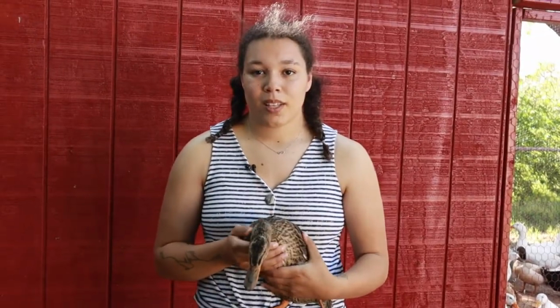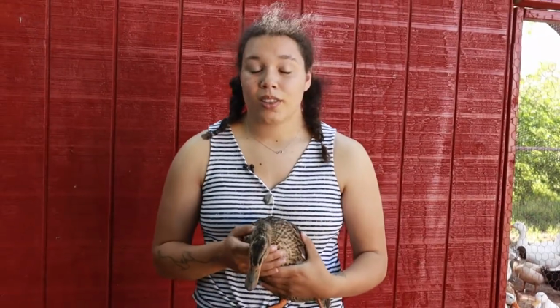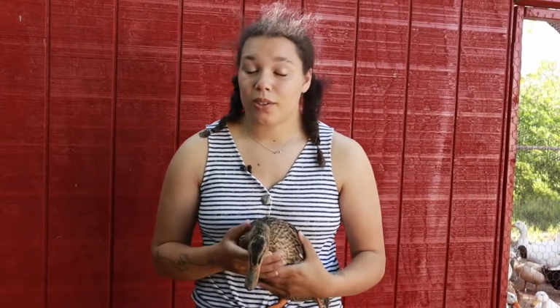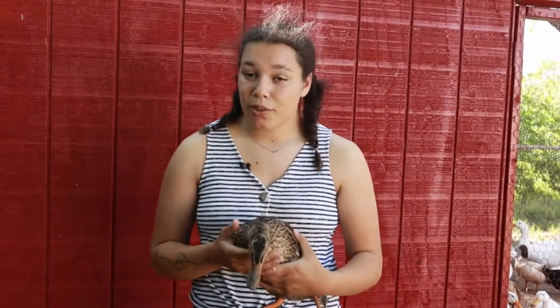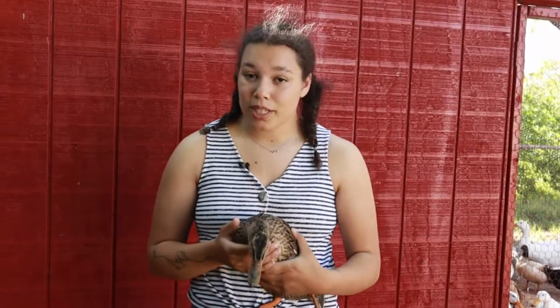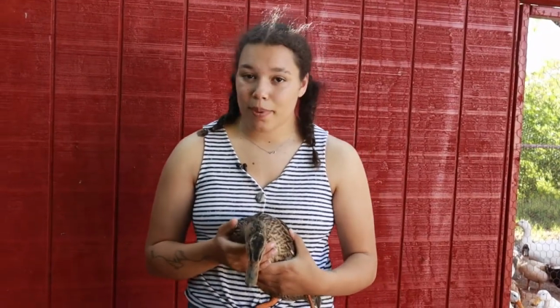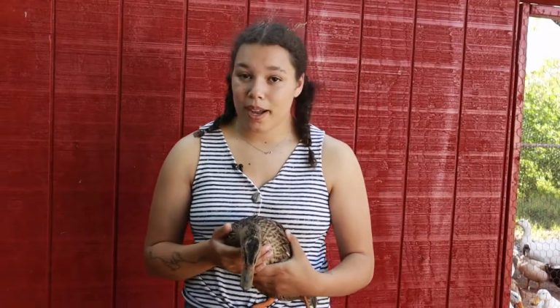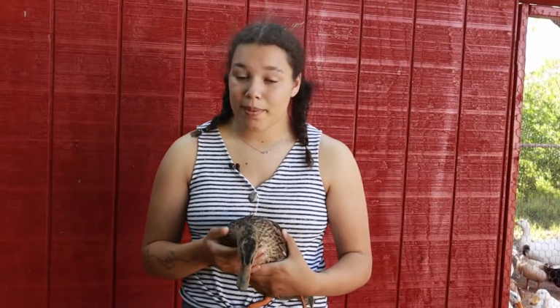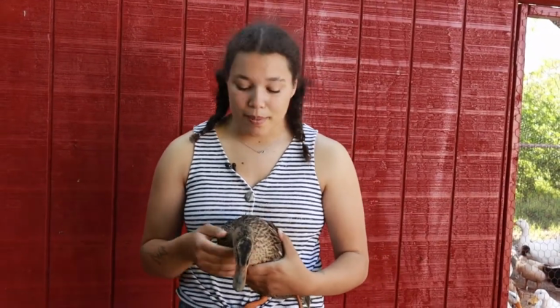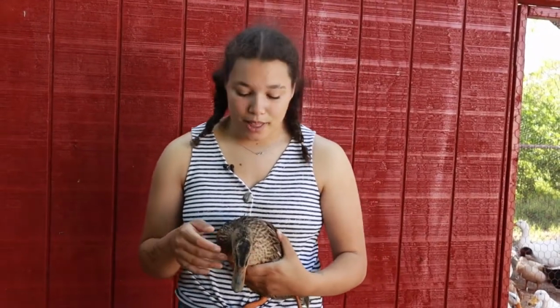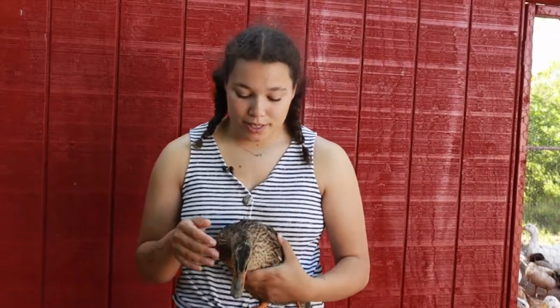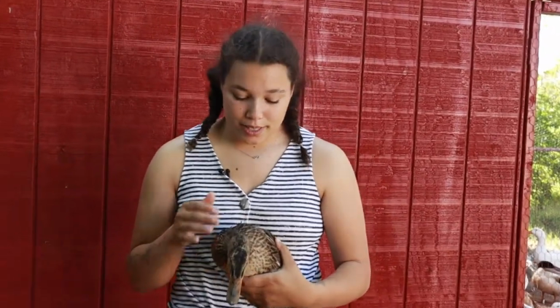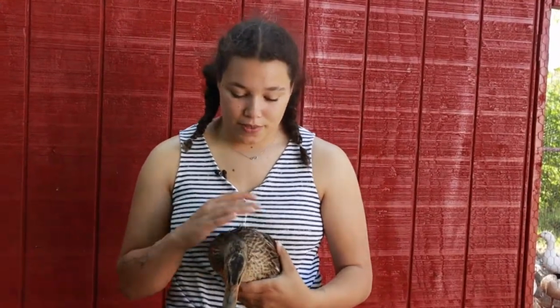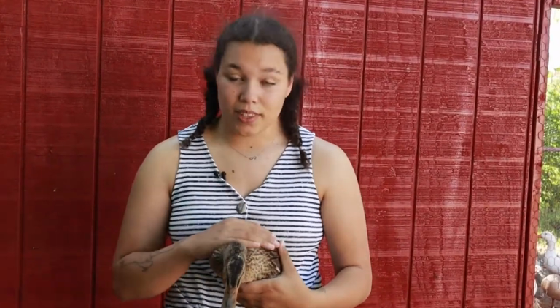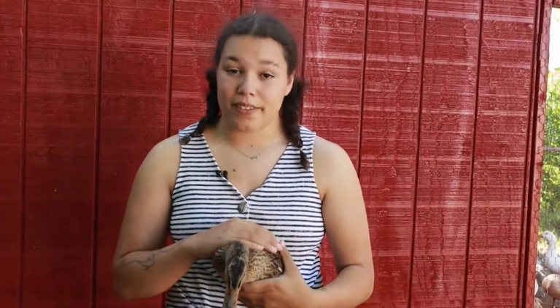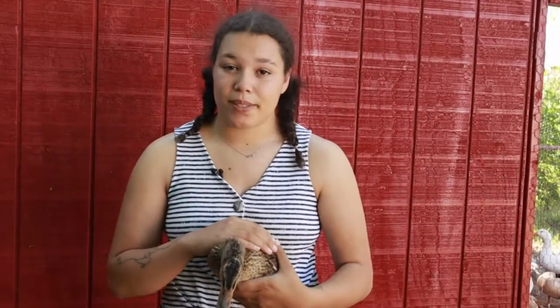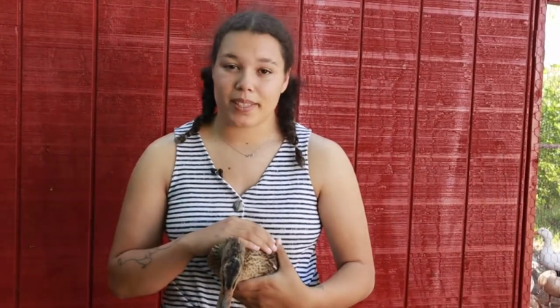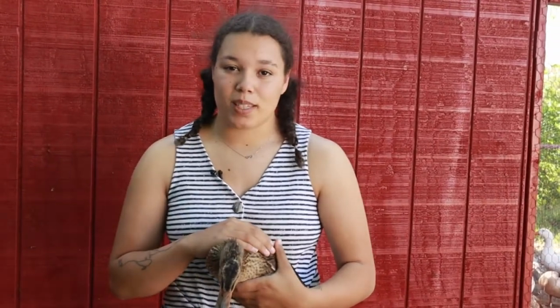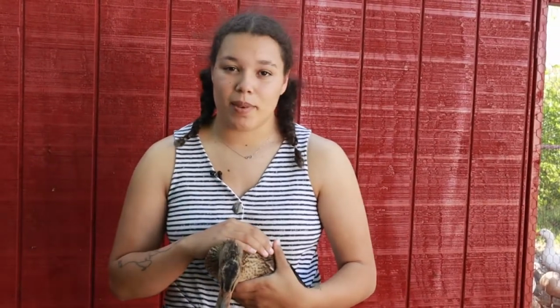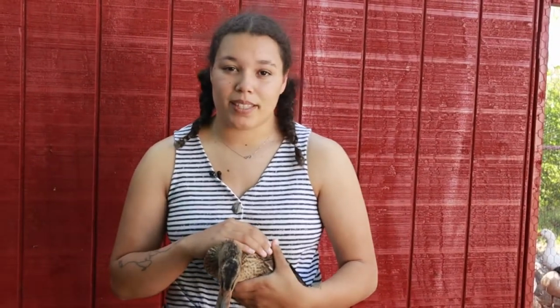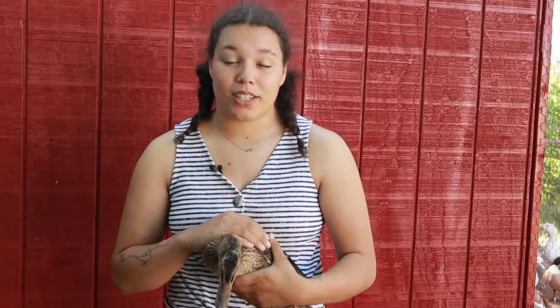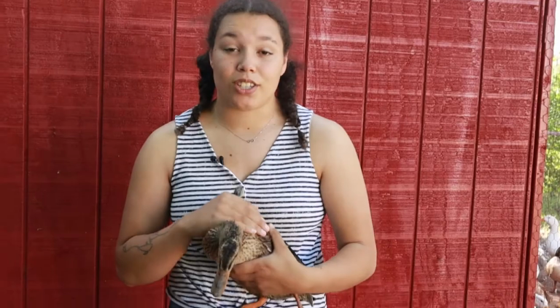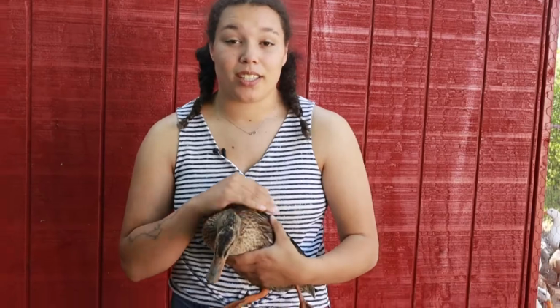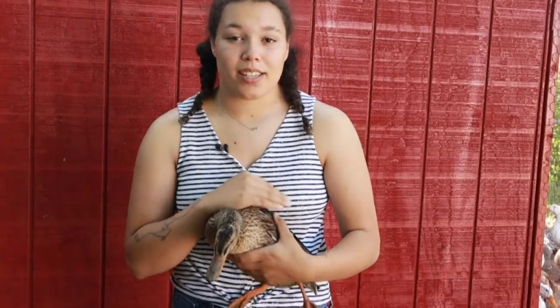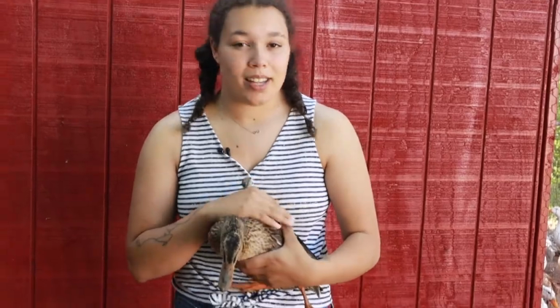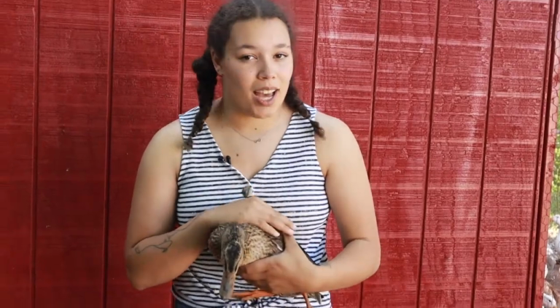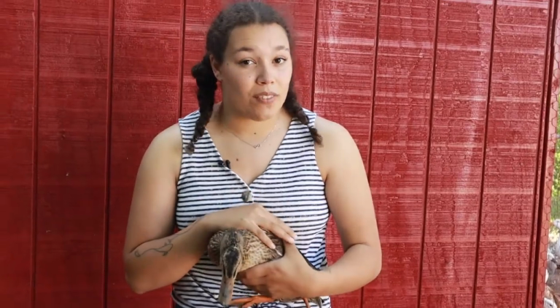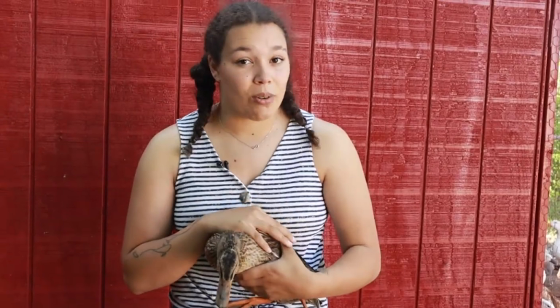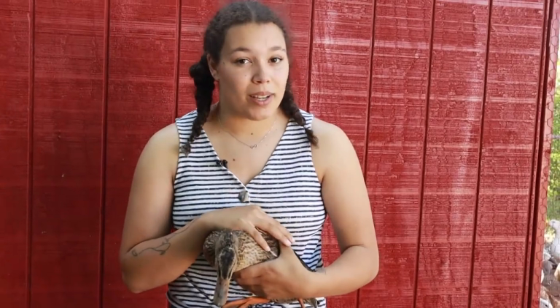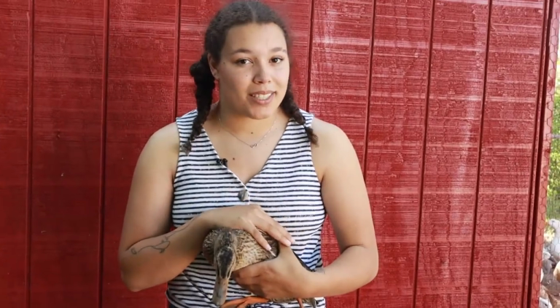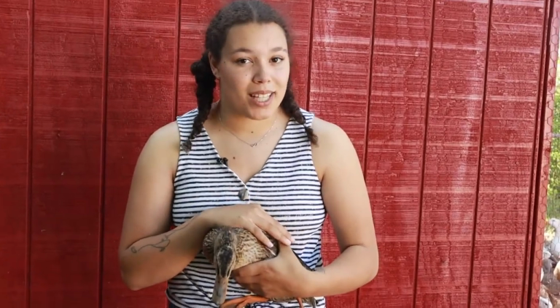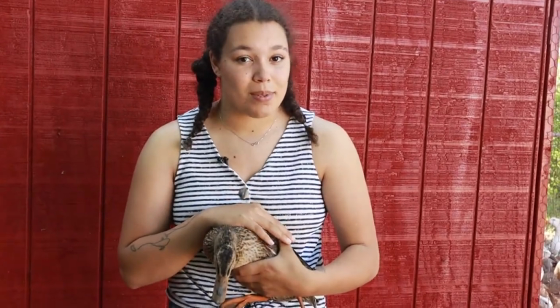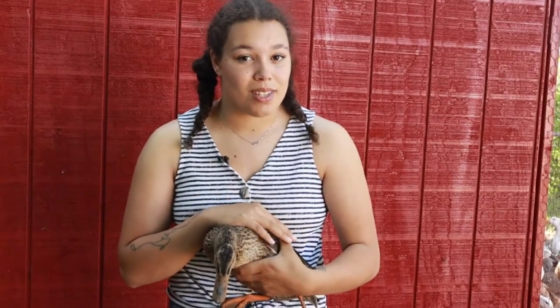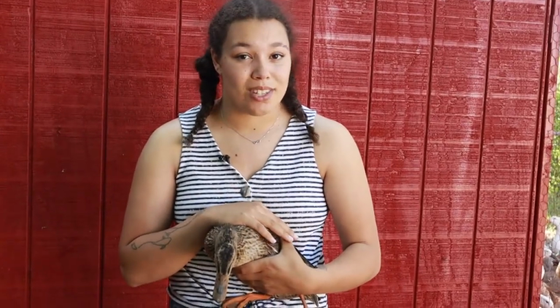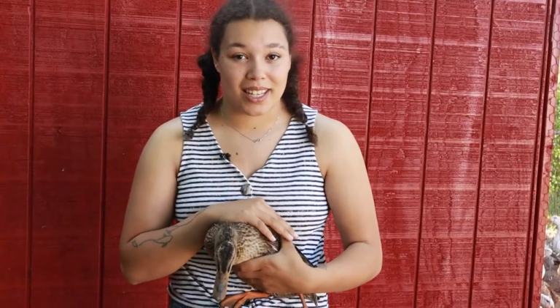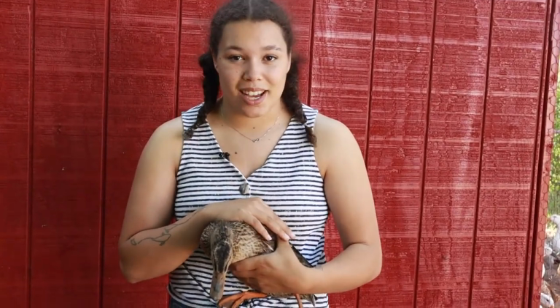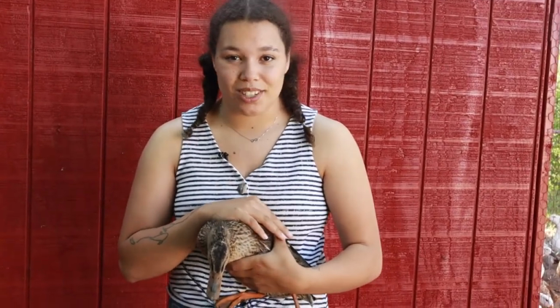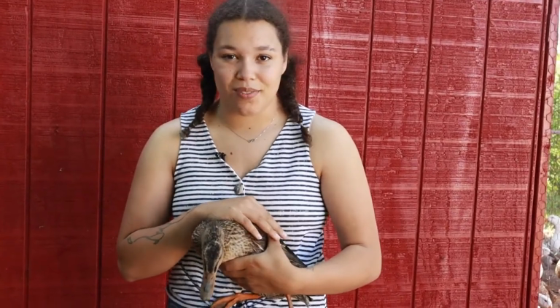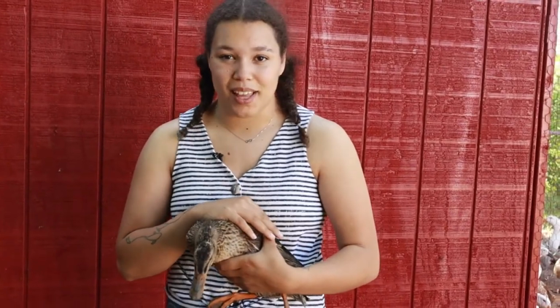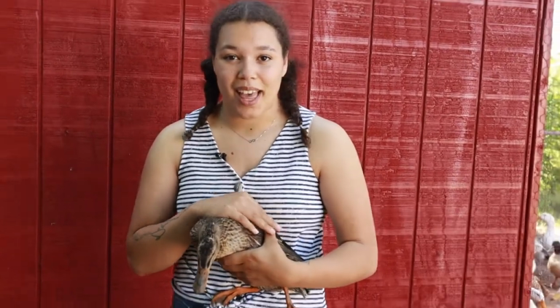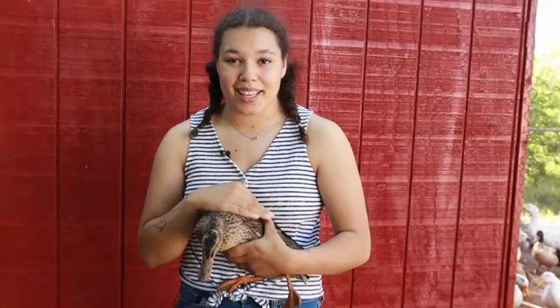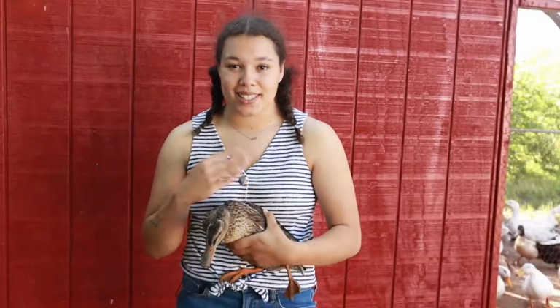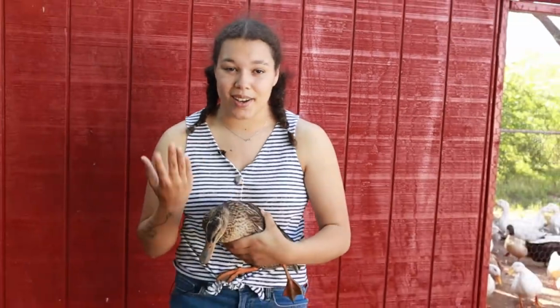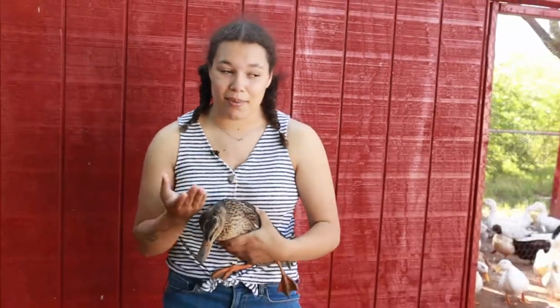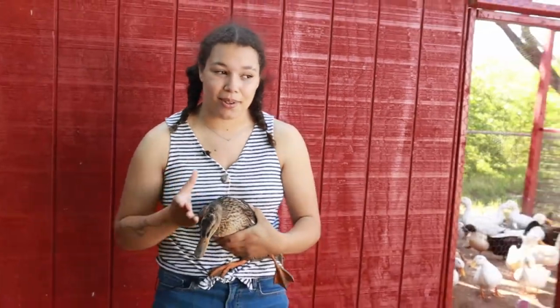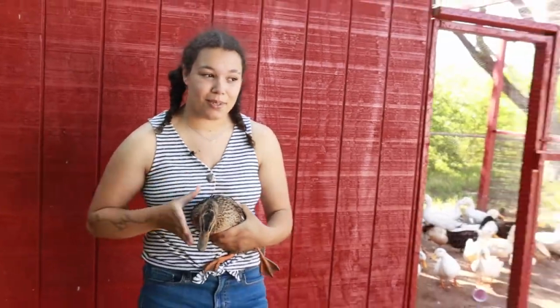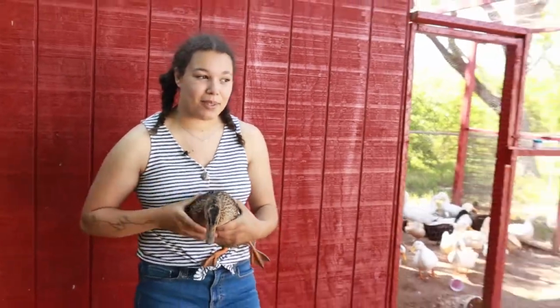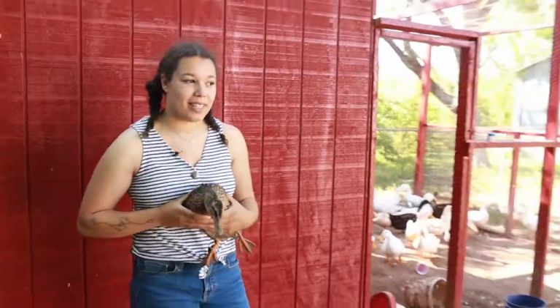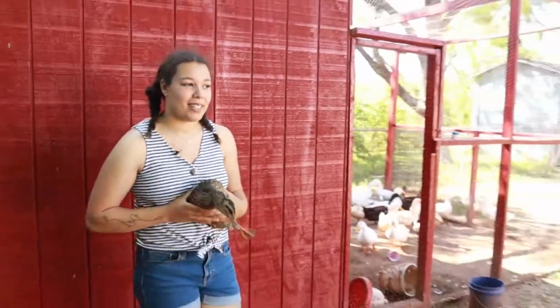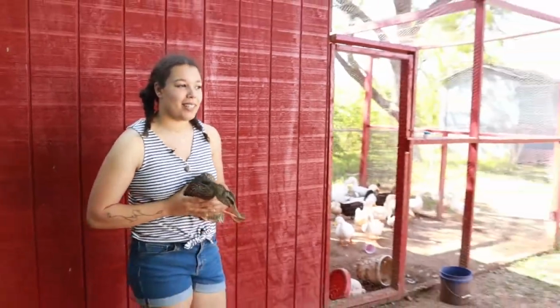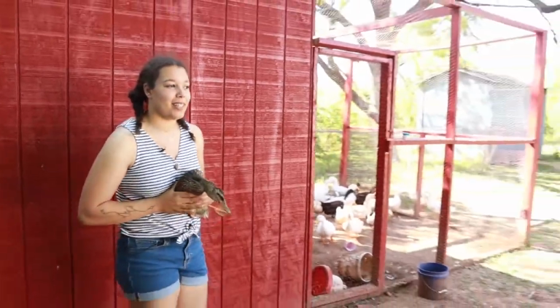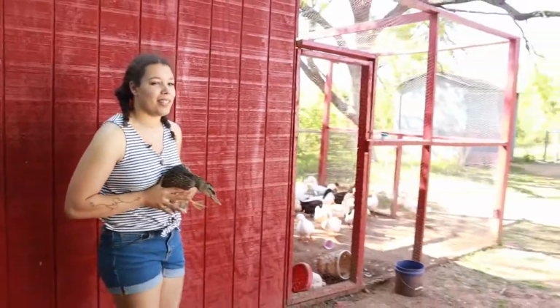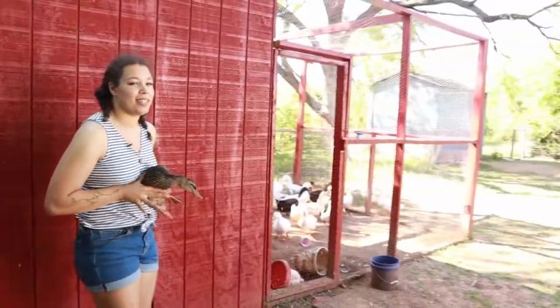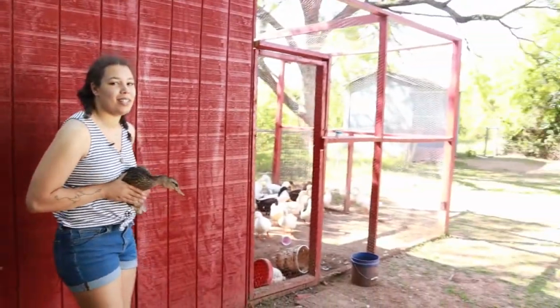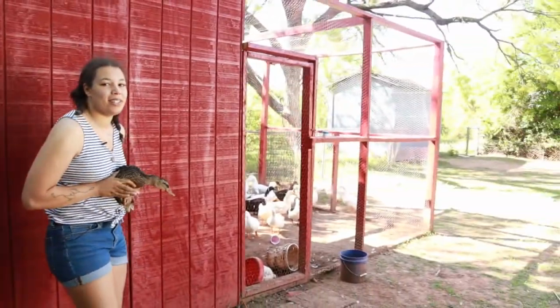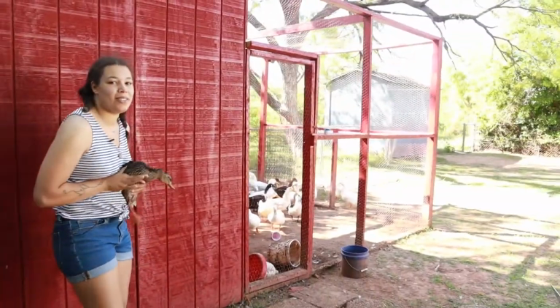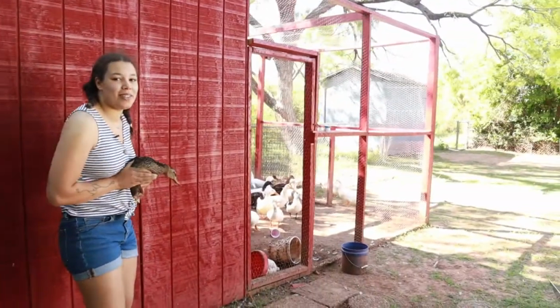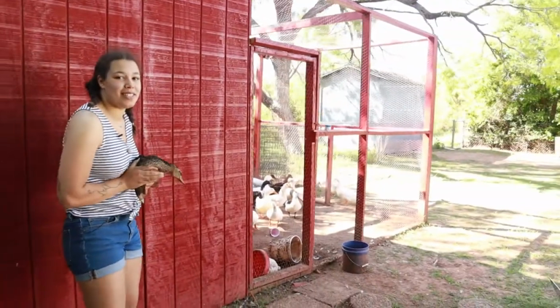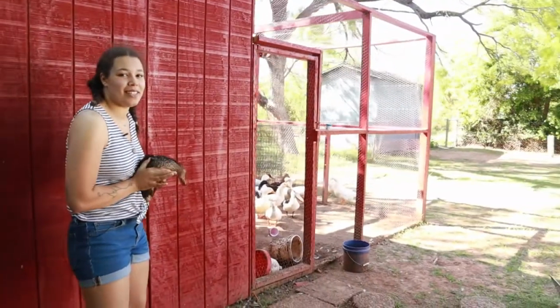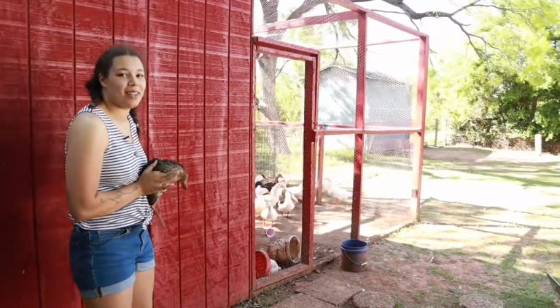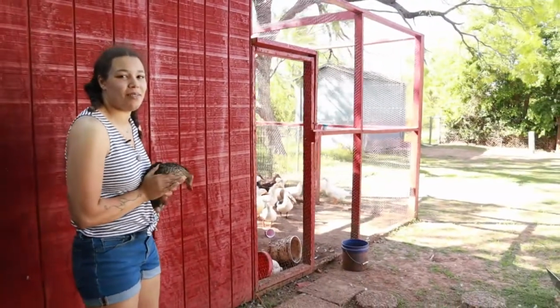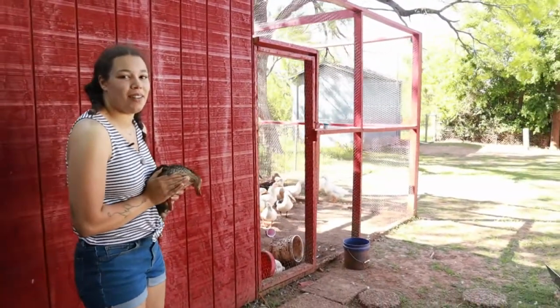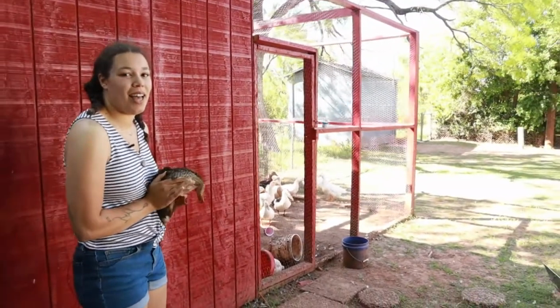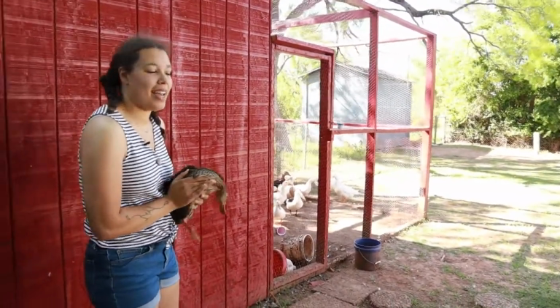The coolest part about Mallards is that even though this one is domestic, she does not have her wings clipped so she can actually fly. I'm going to release her and you can see her fly.